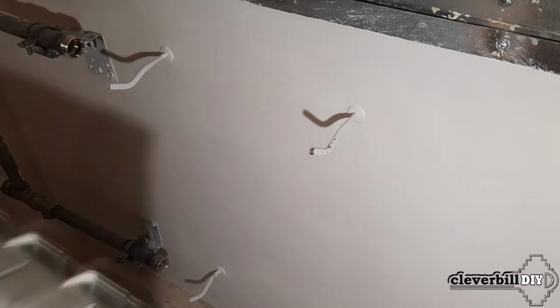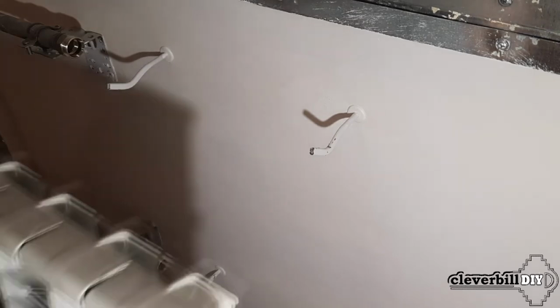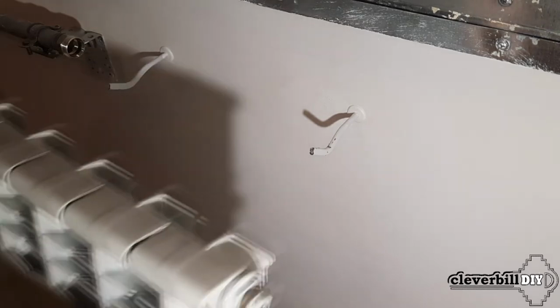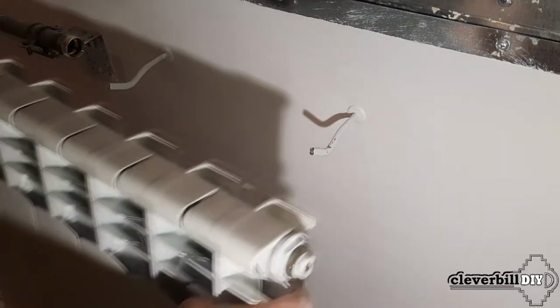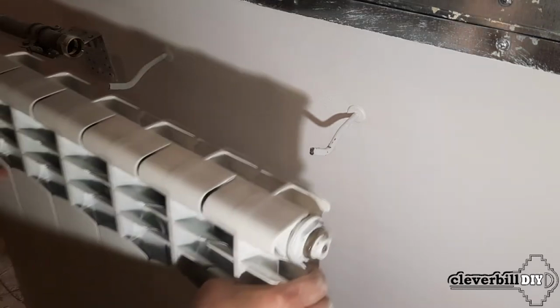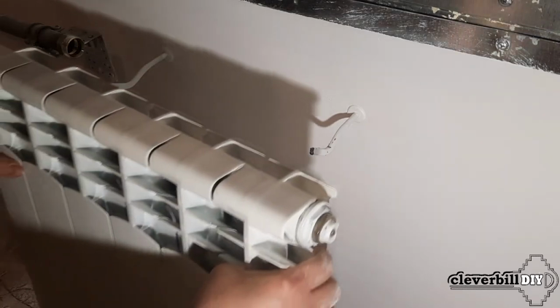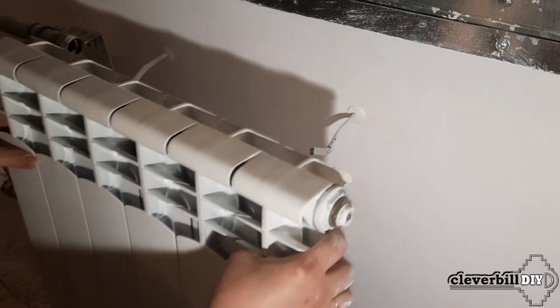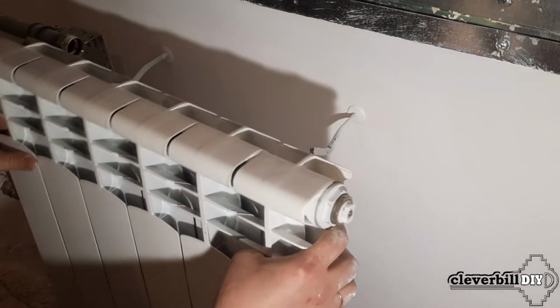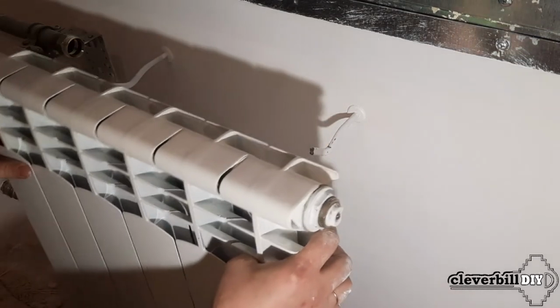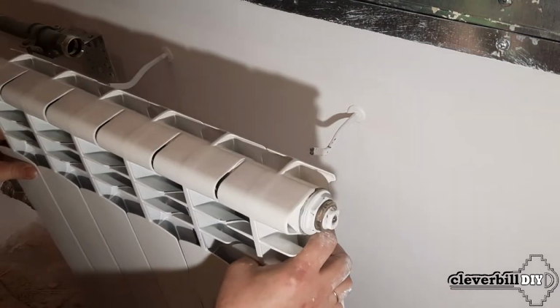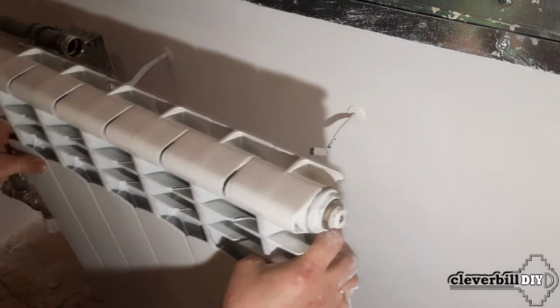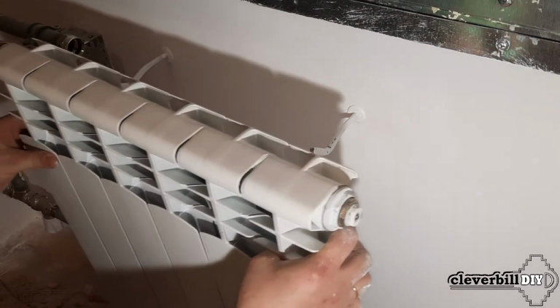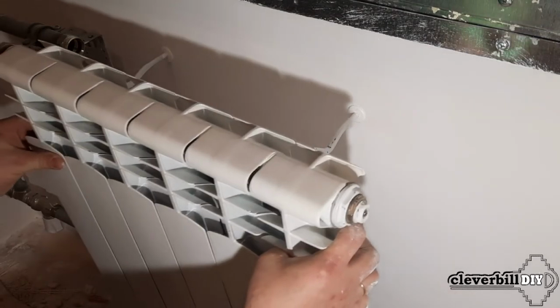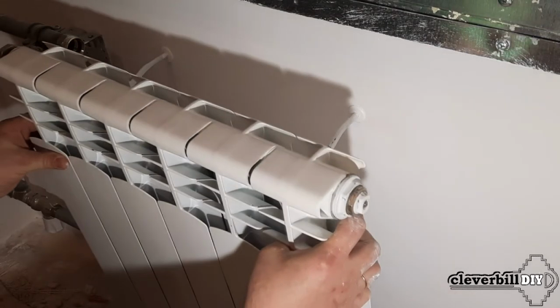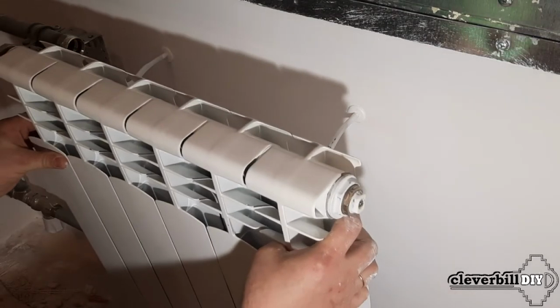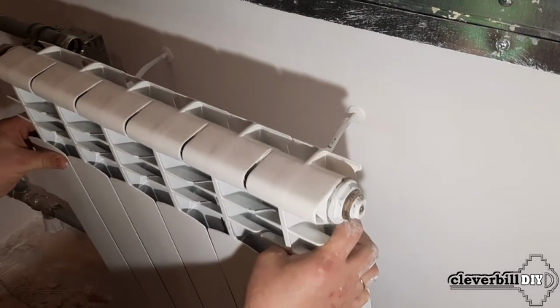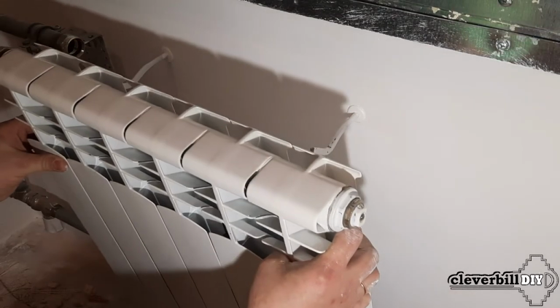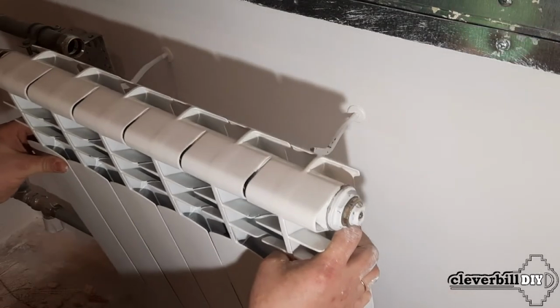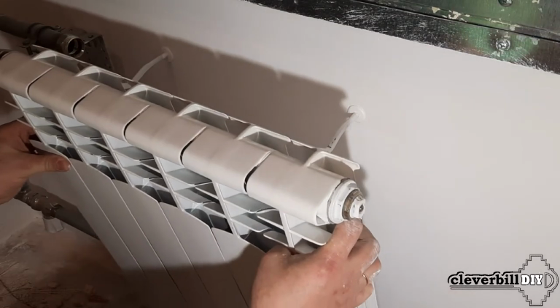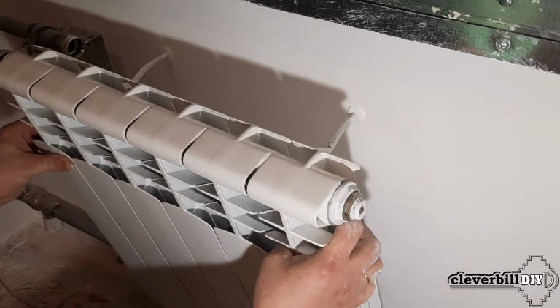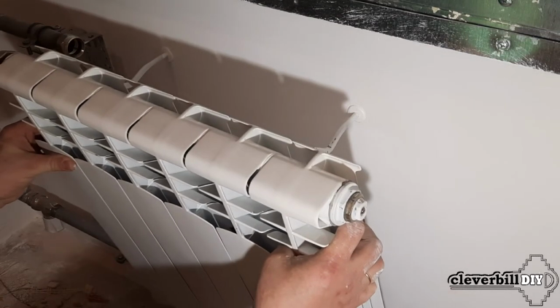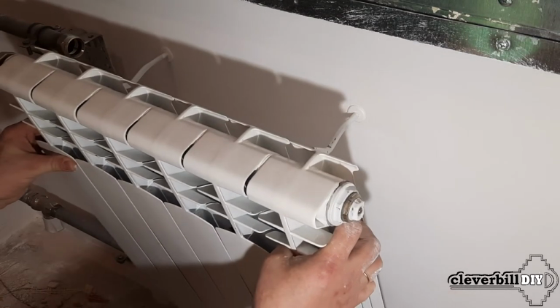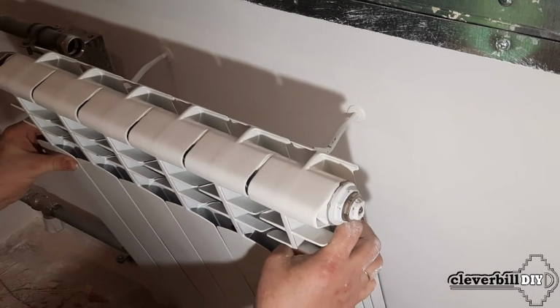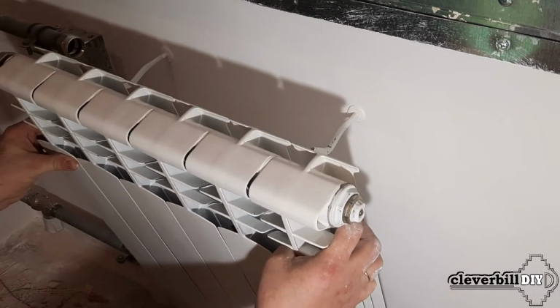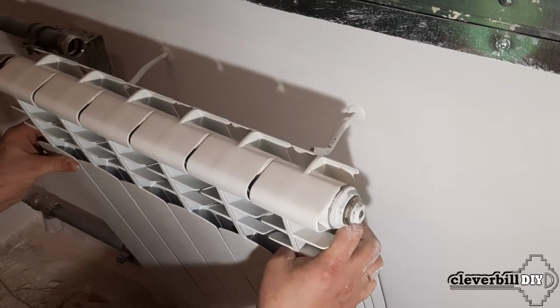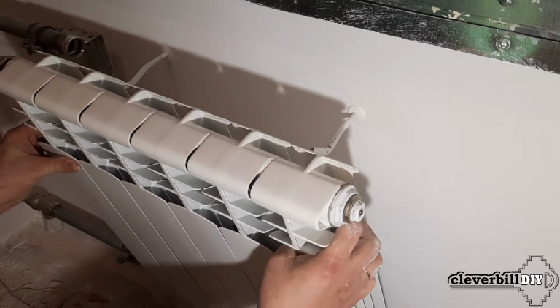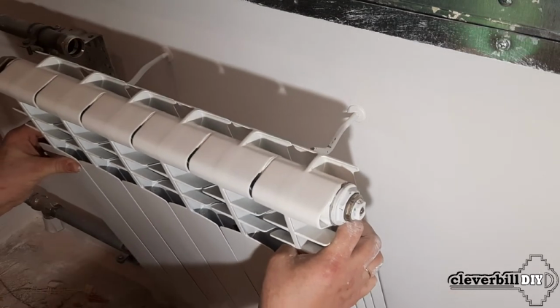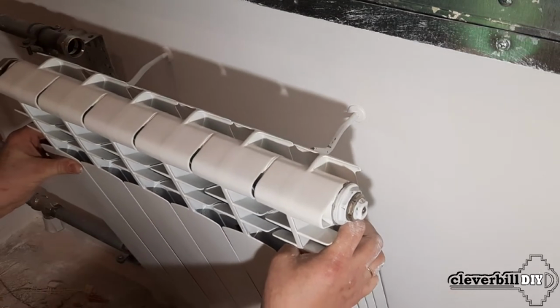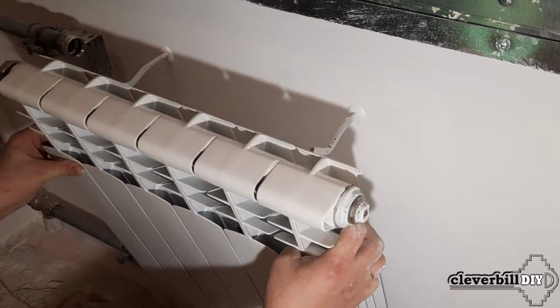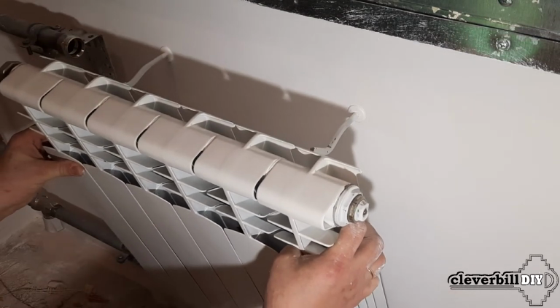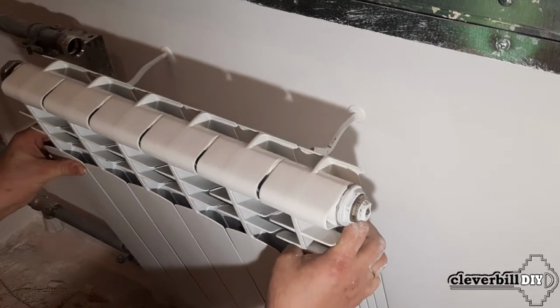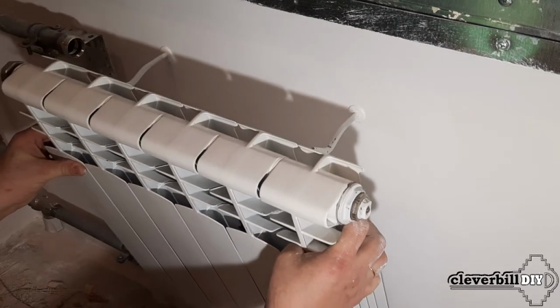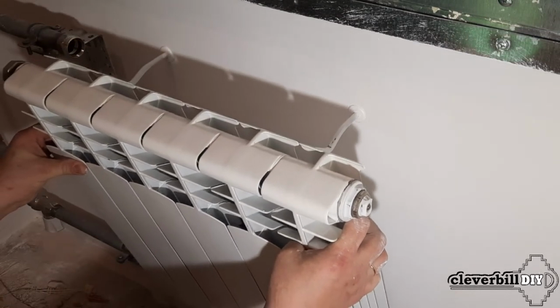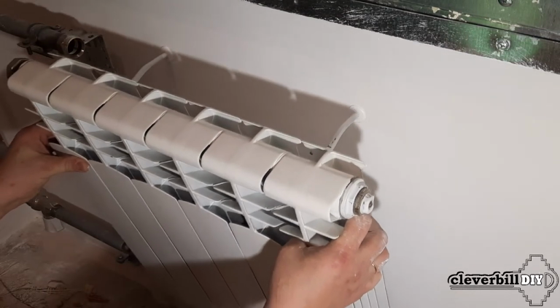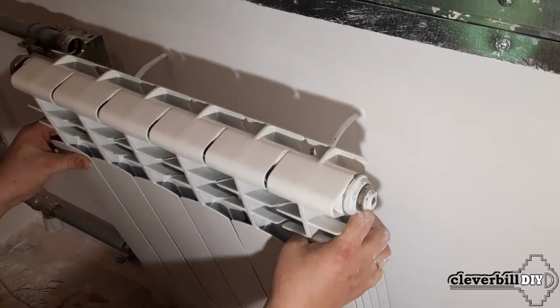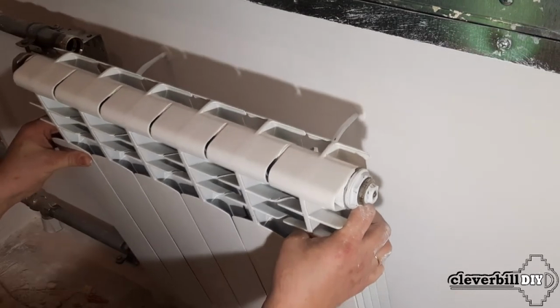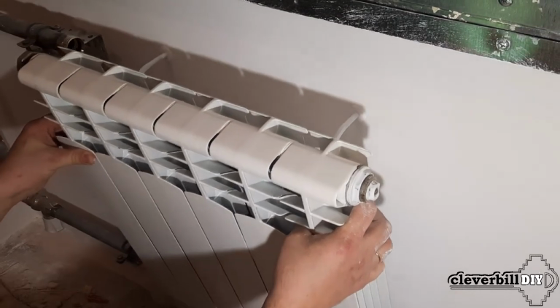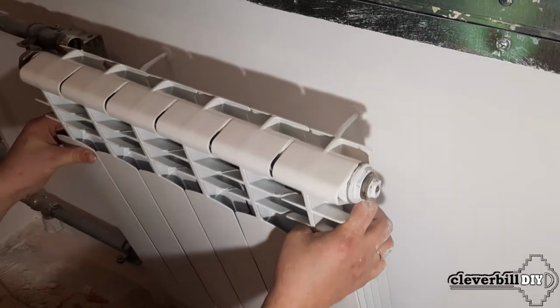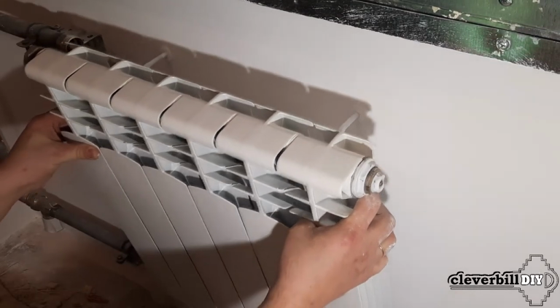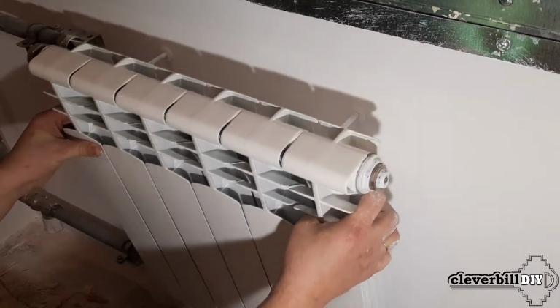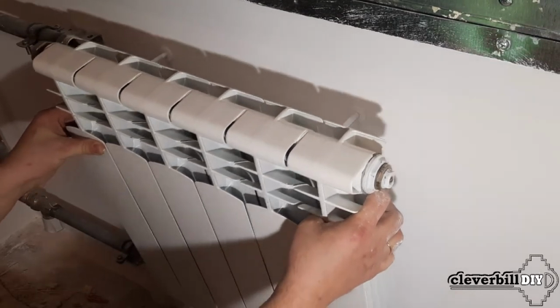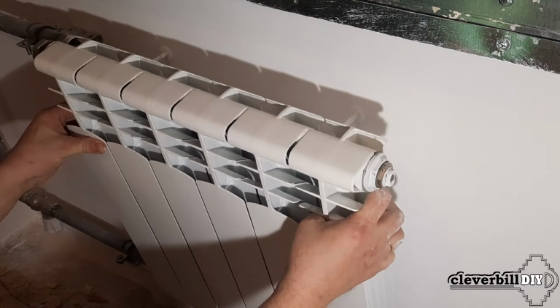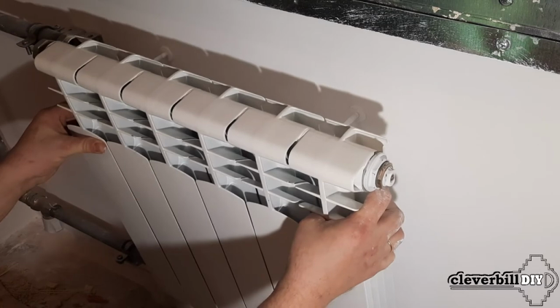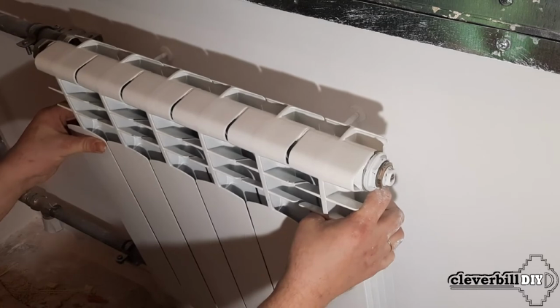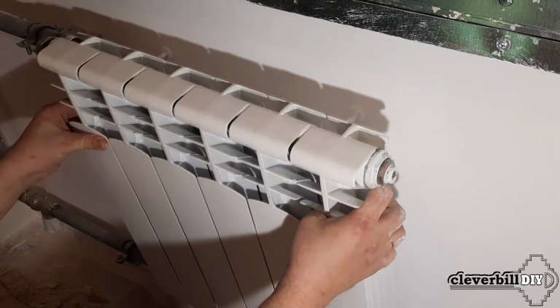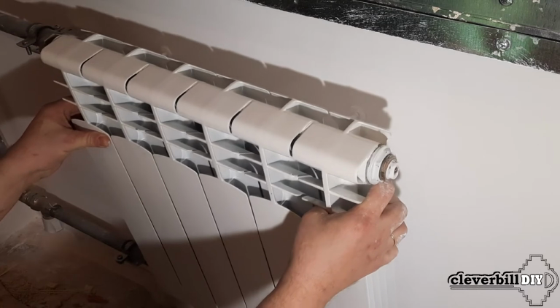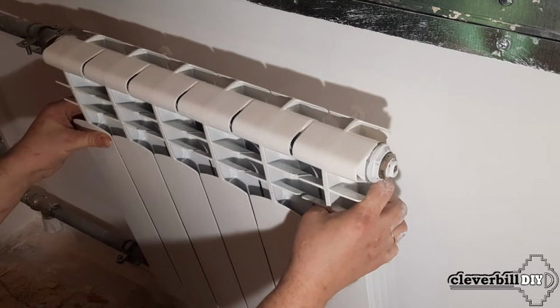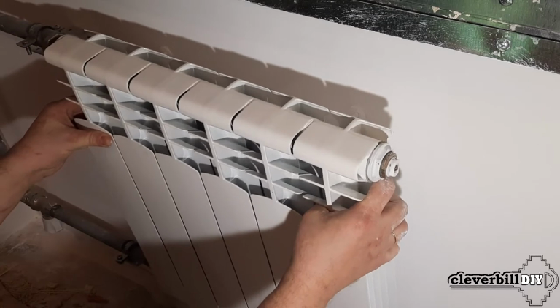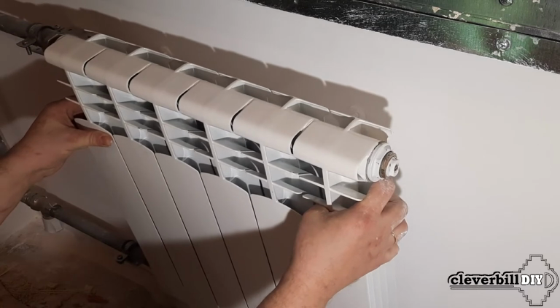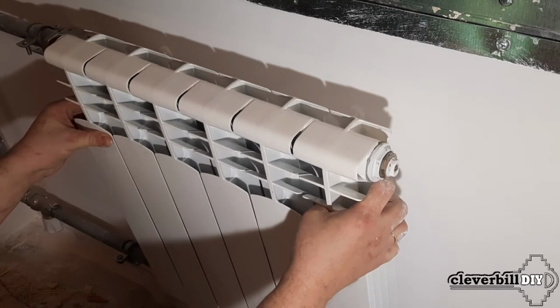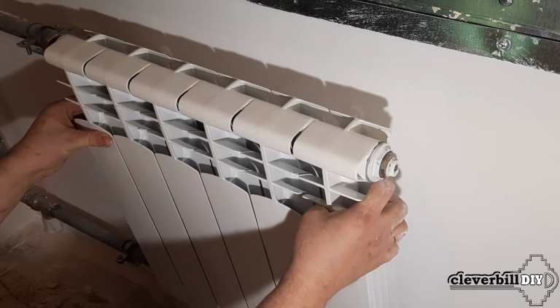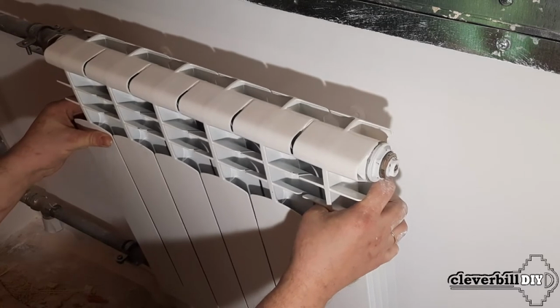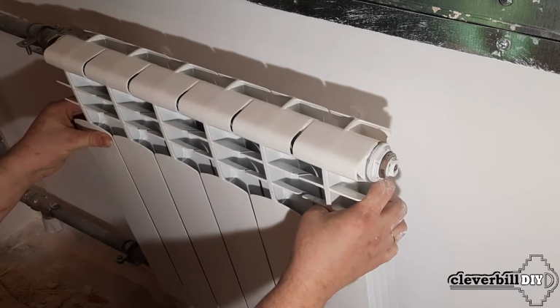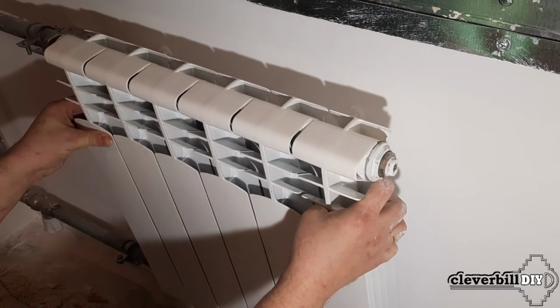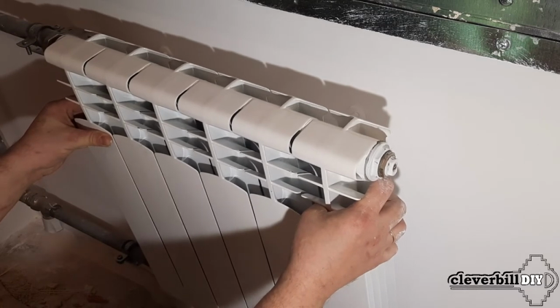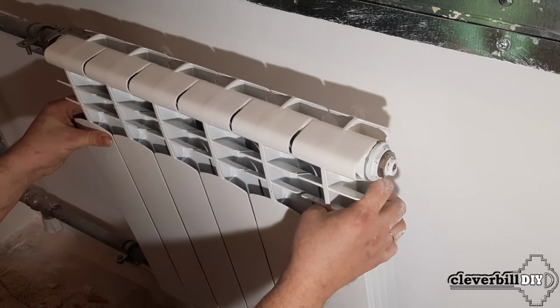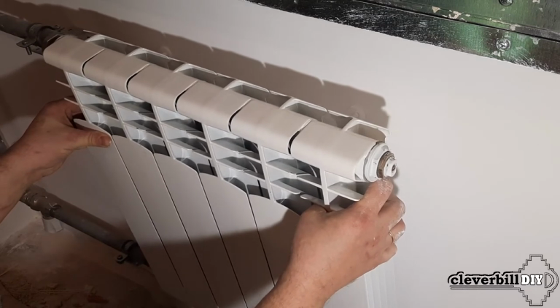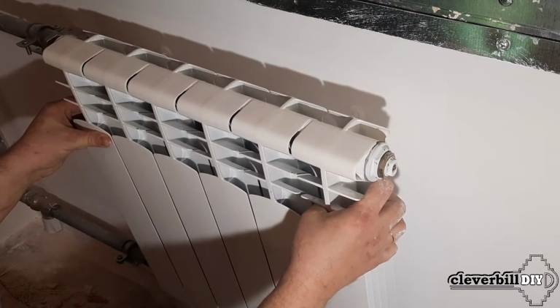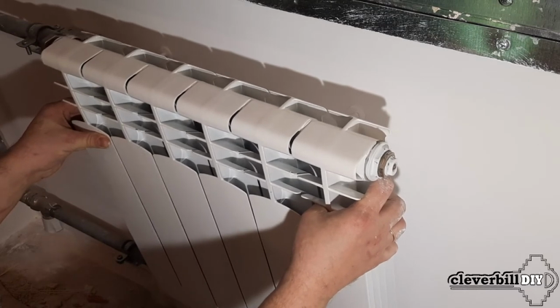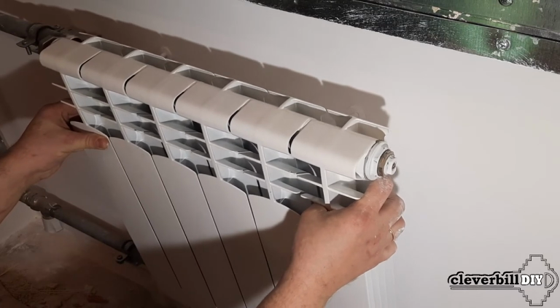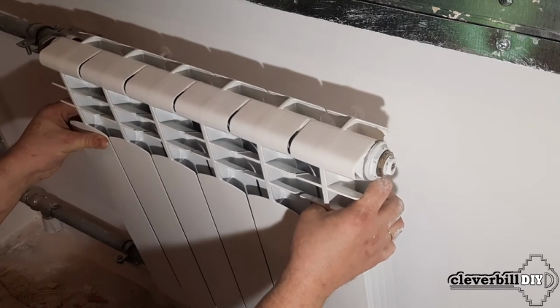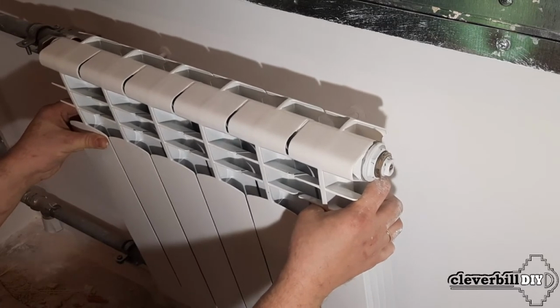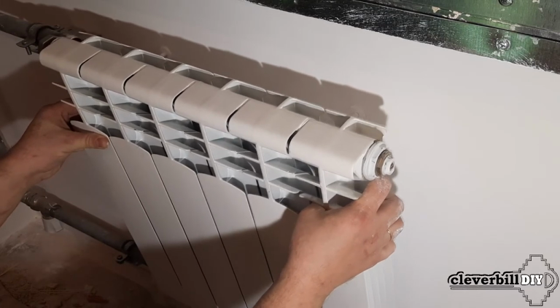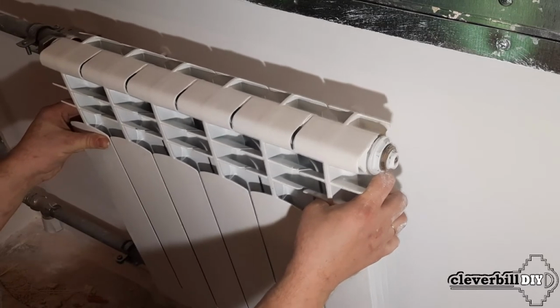Then, putting the radiator on the wall brackets, I combine the quick release fittings with each other and tighten them with a wrench.